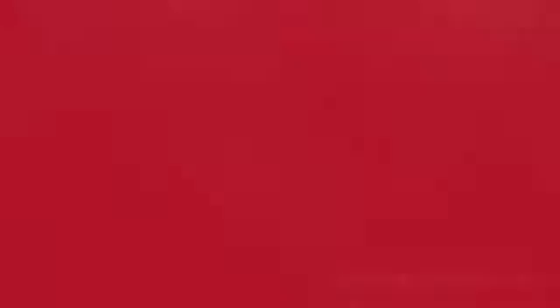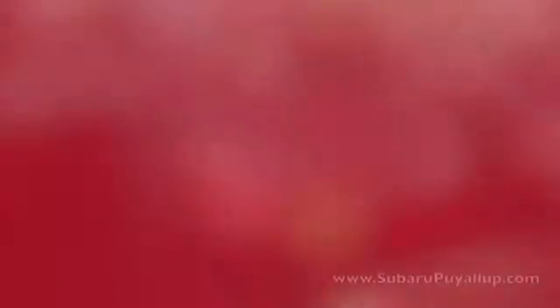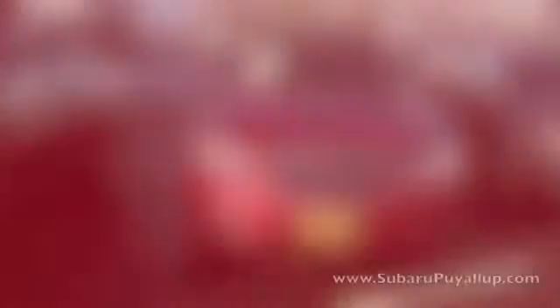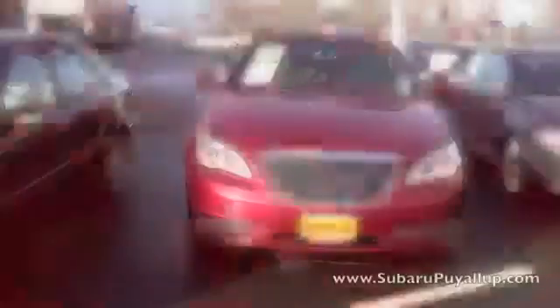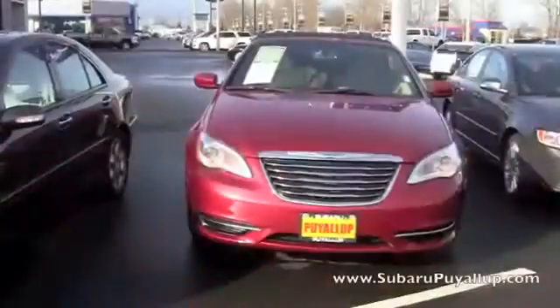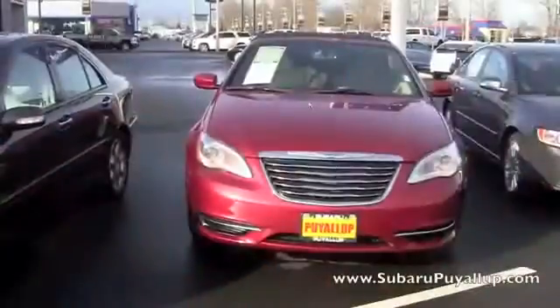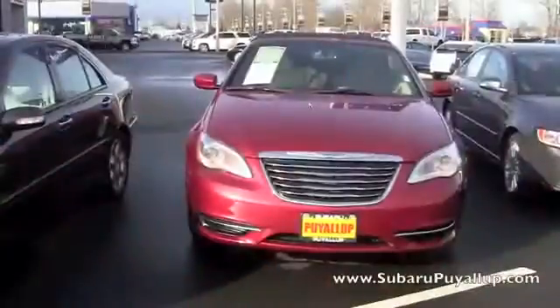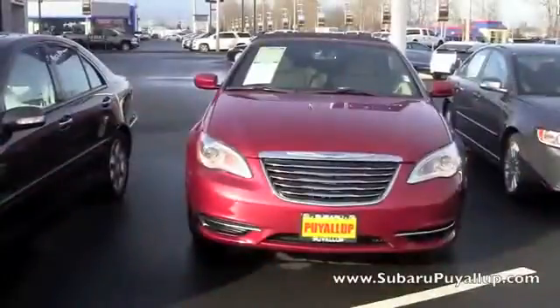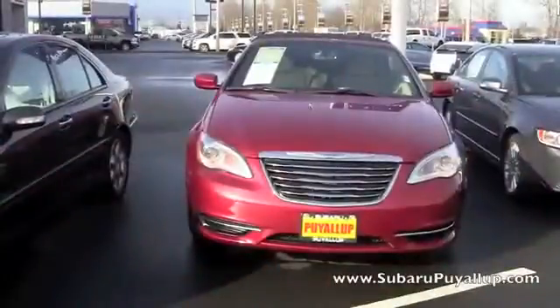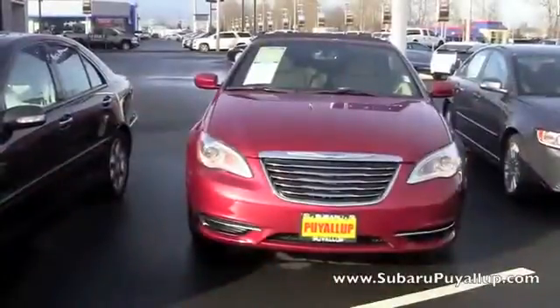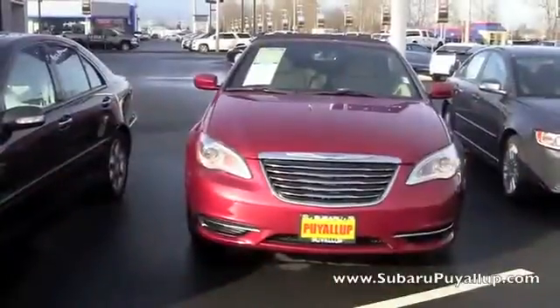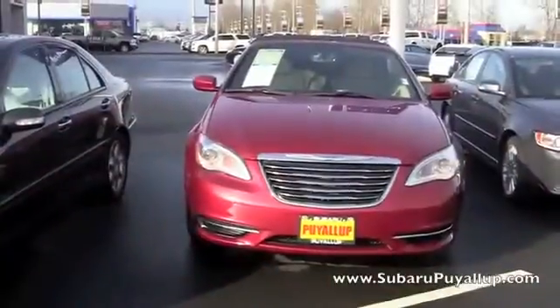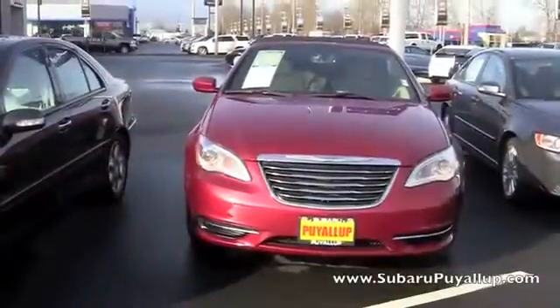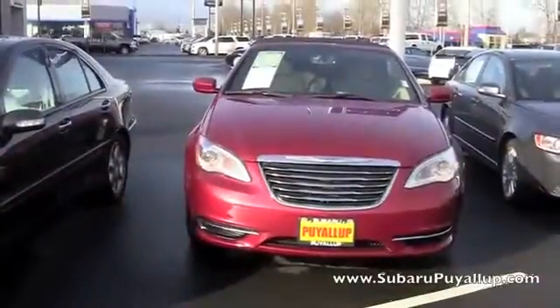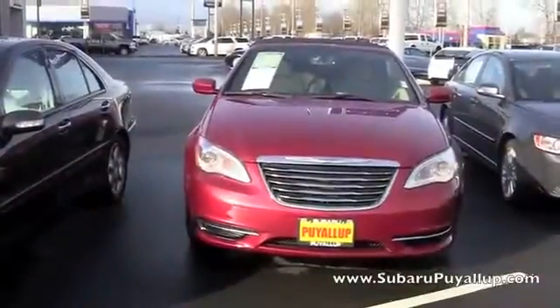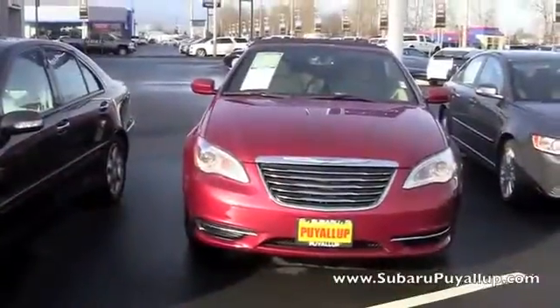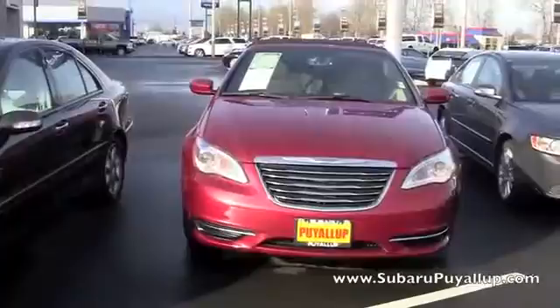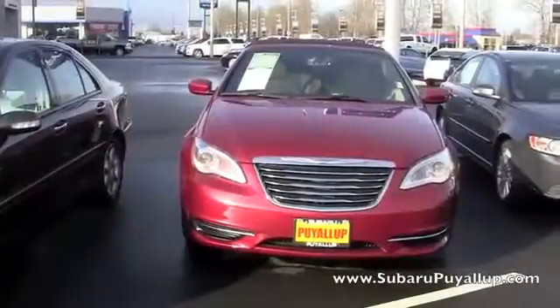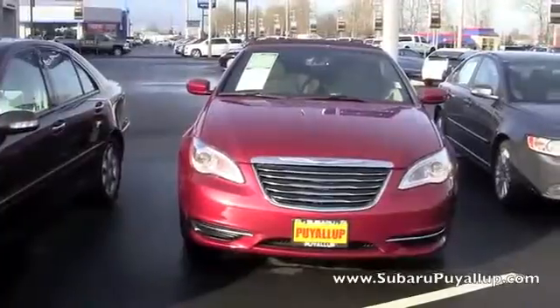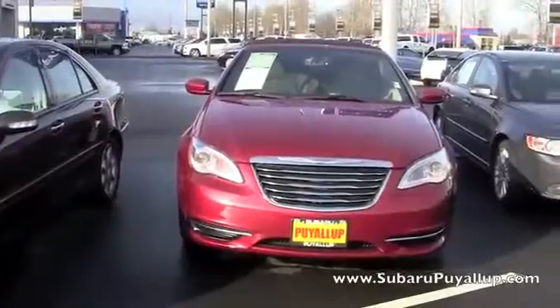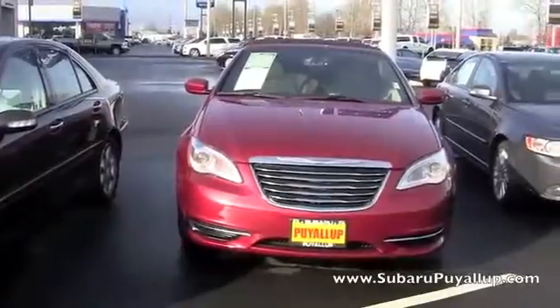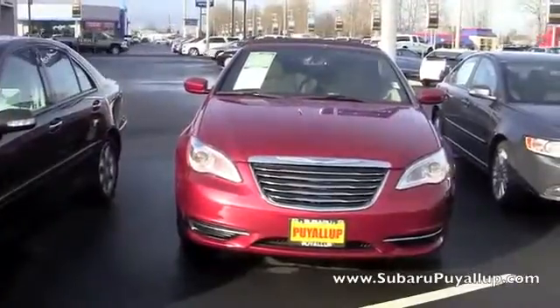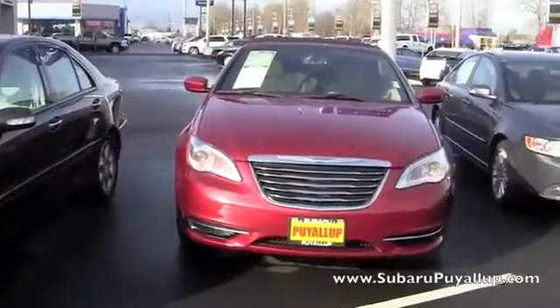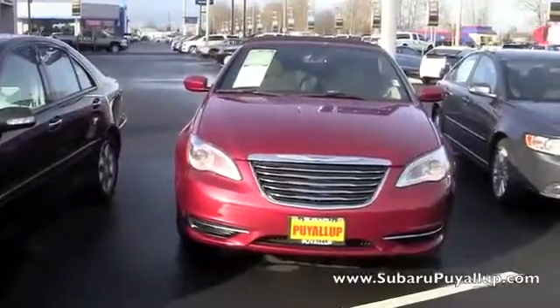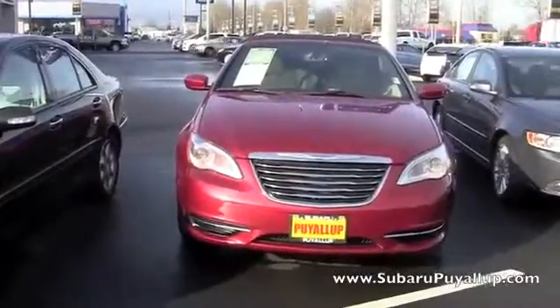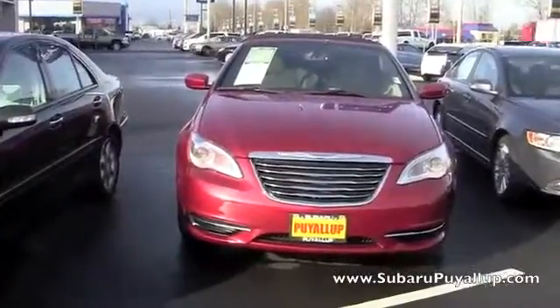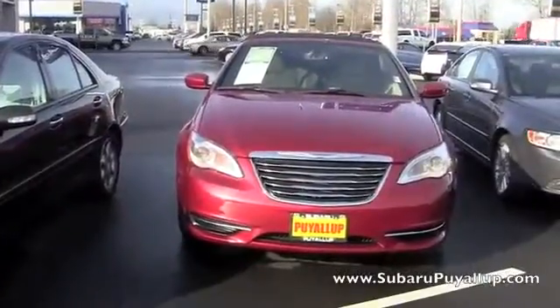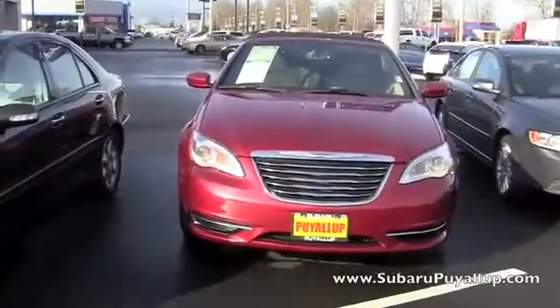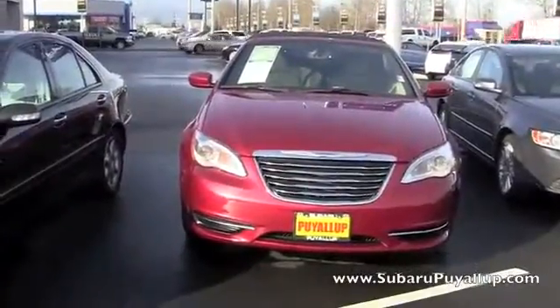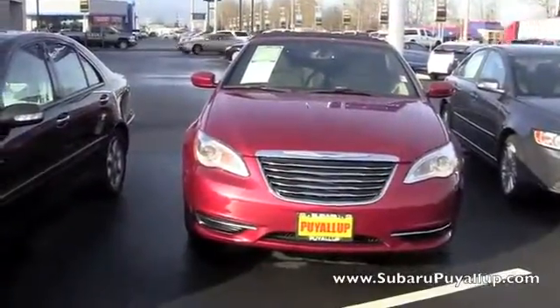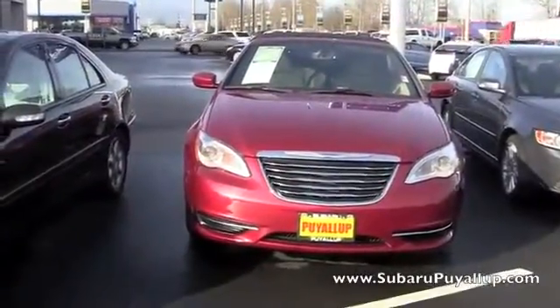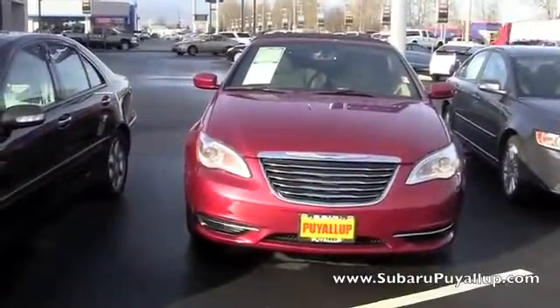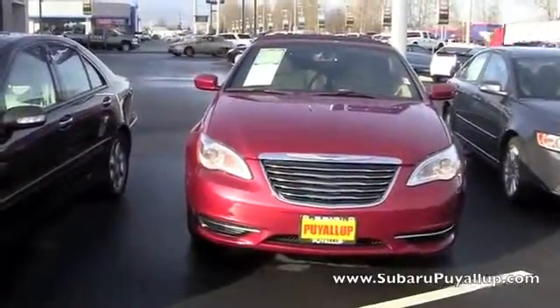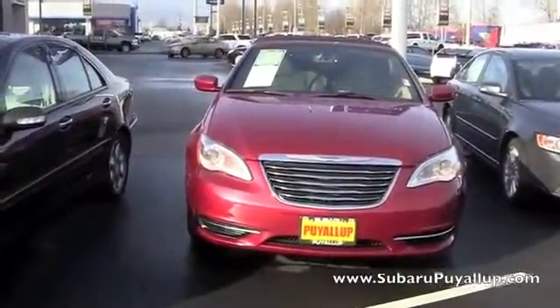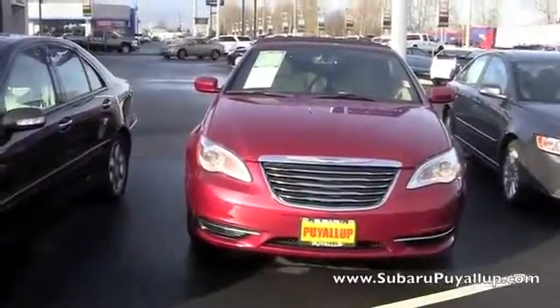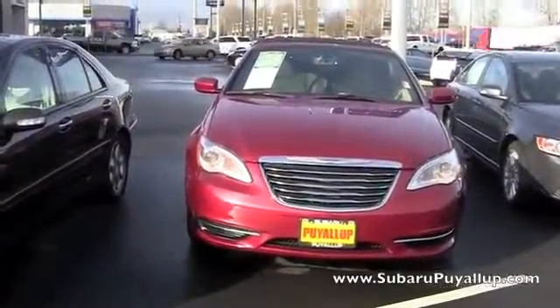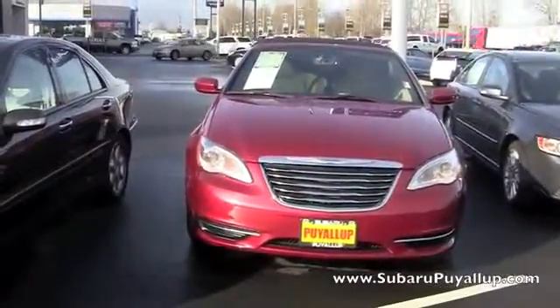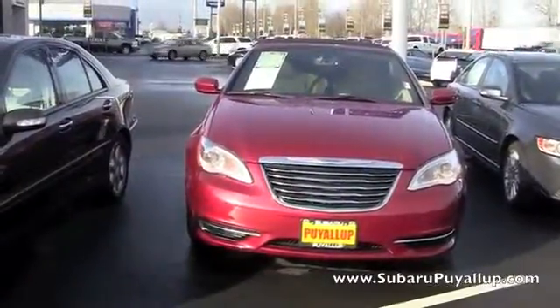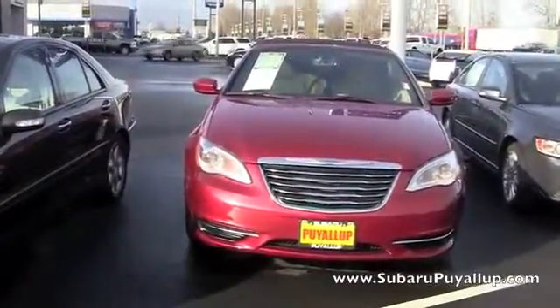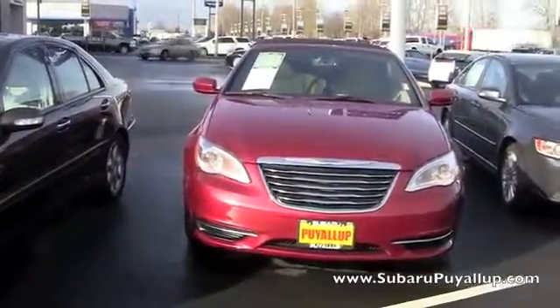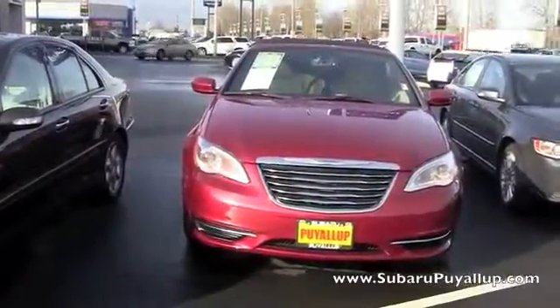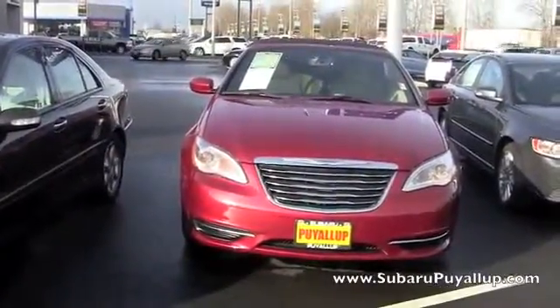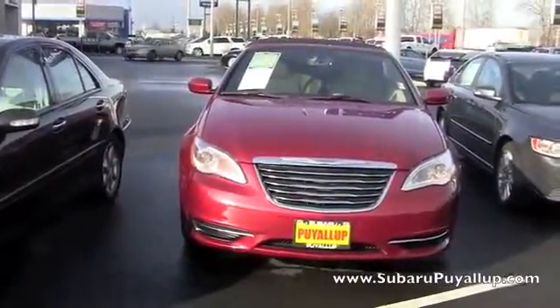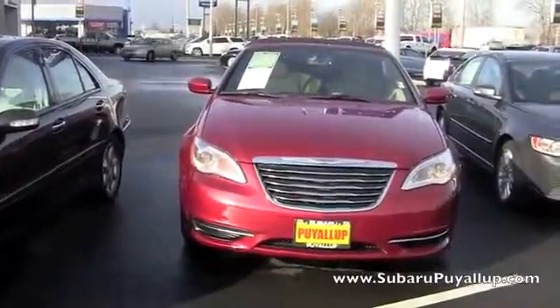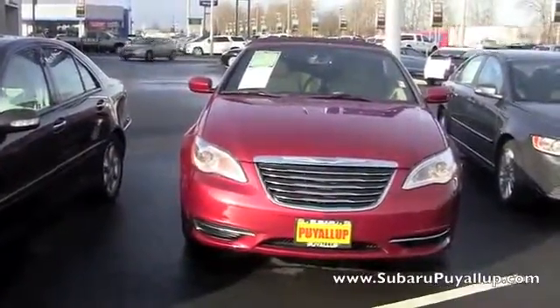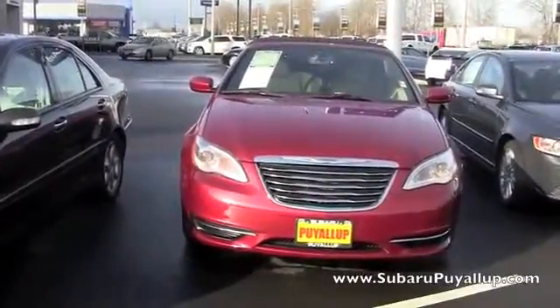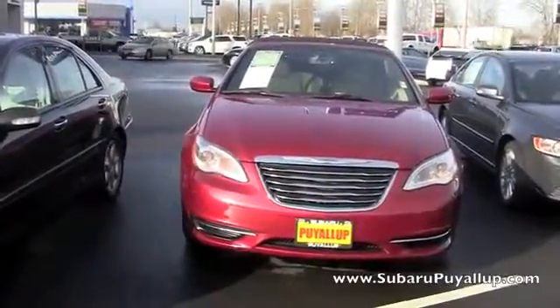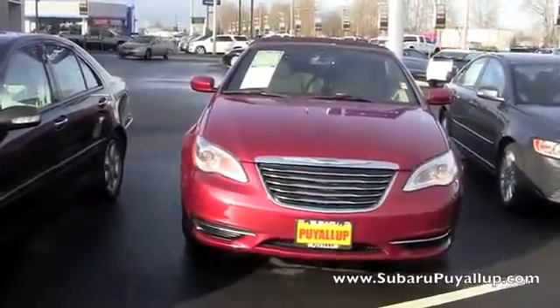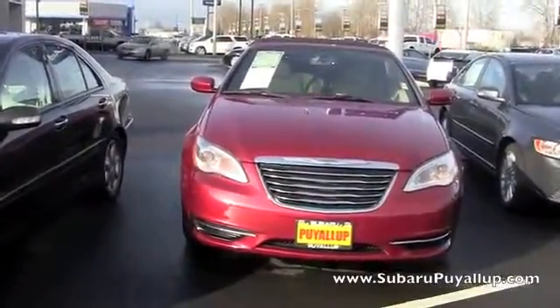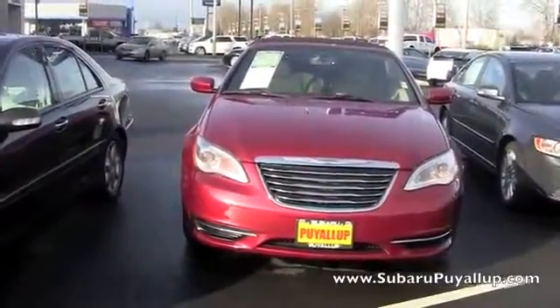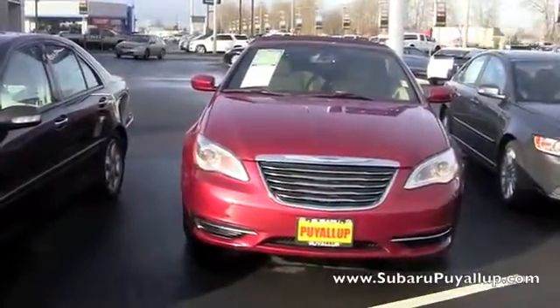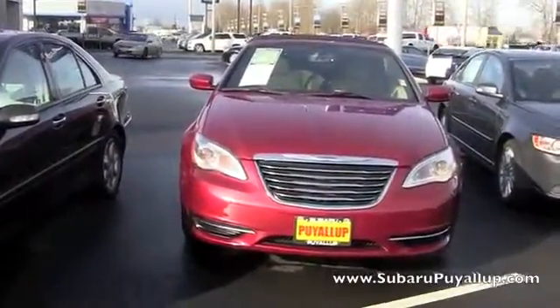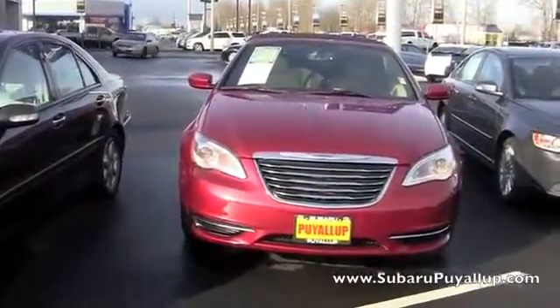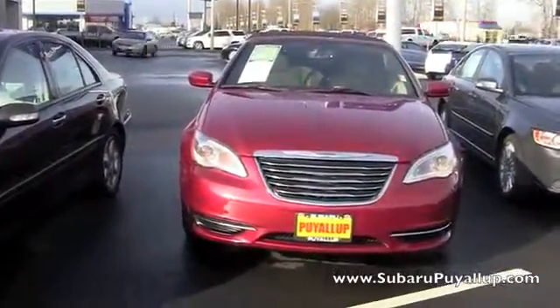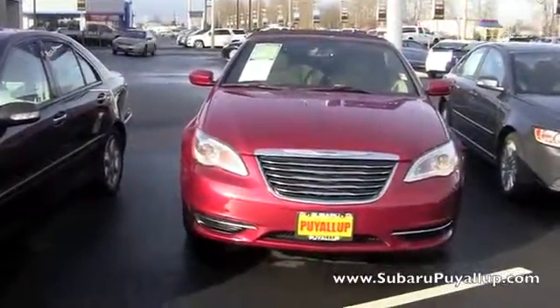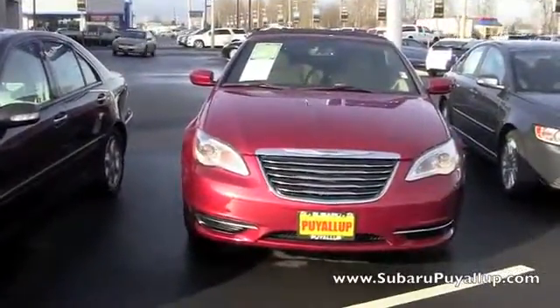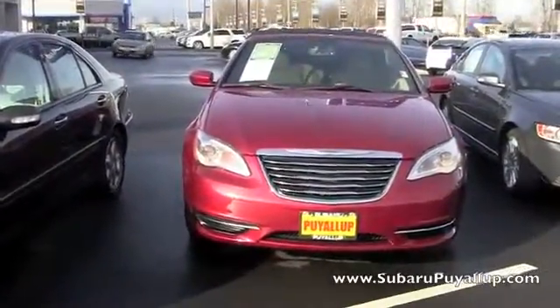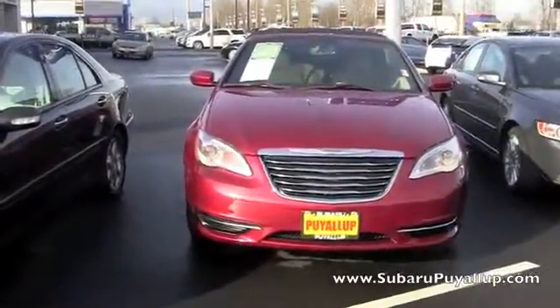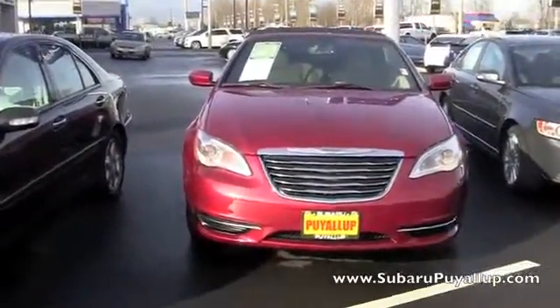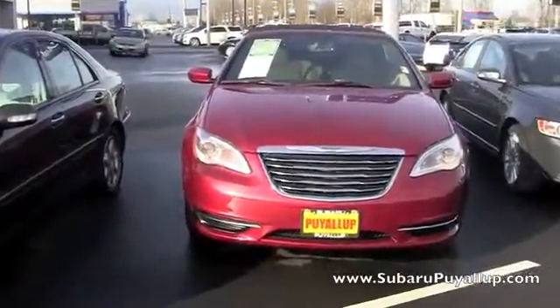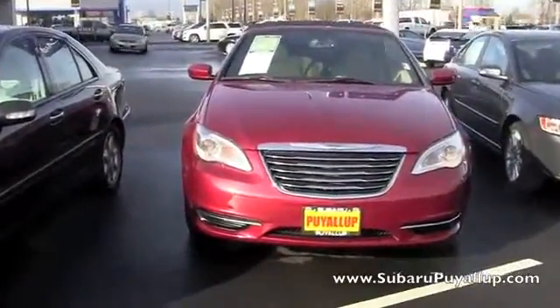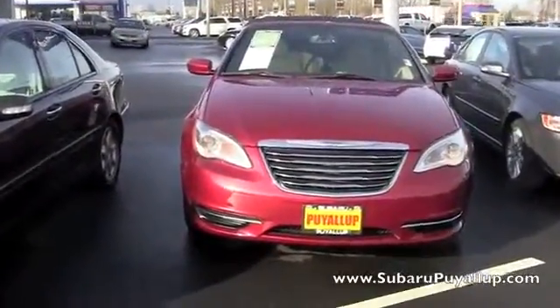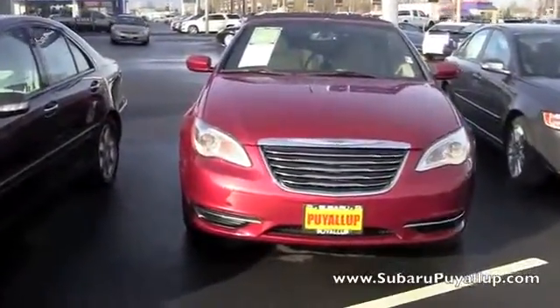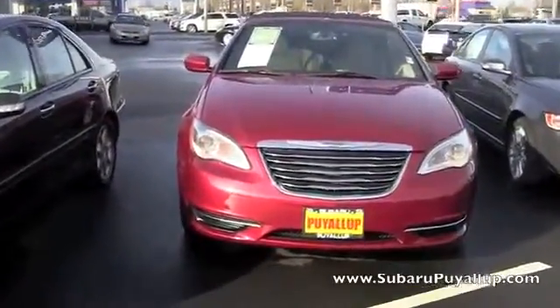Hi, my name is Gretchen. I'm here at the Subaru of Puyallup, your stress-free dealership. I have a 2011 Chrysler 200 to show you.